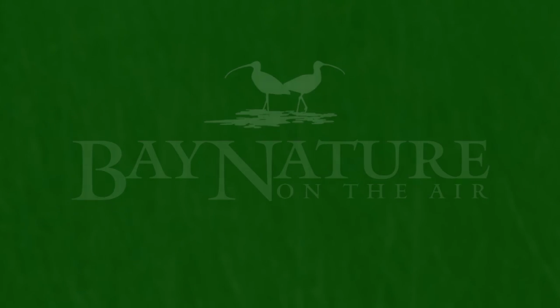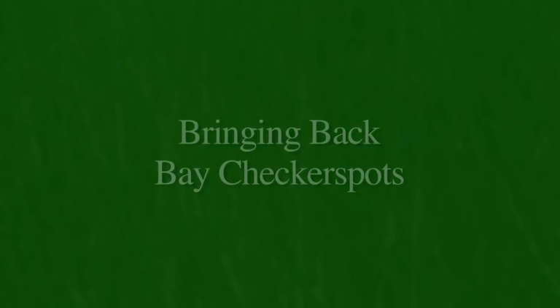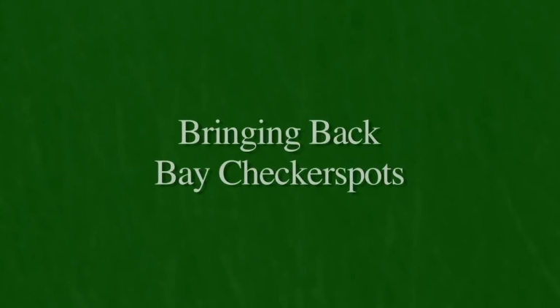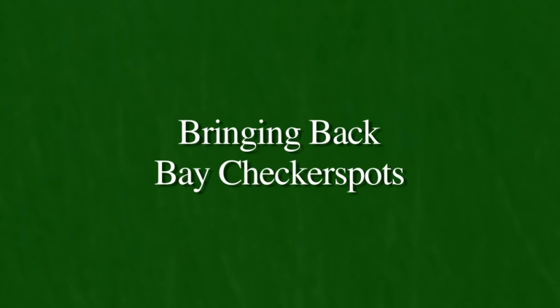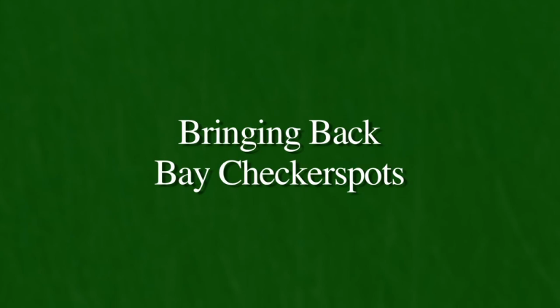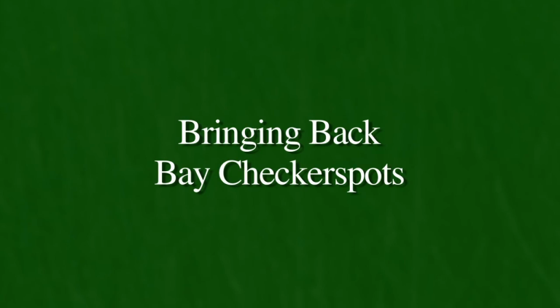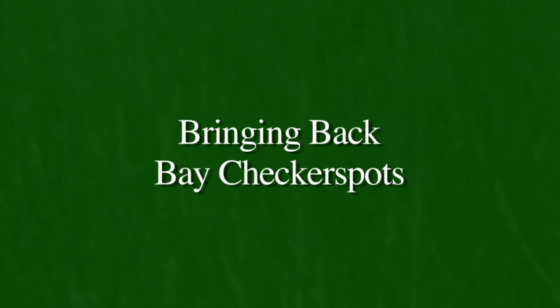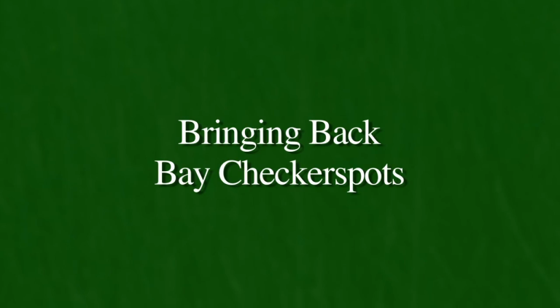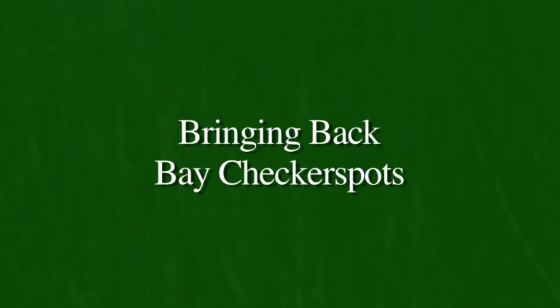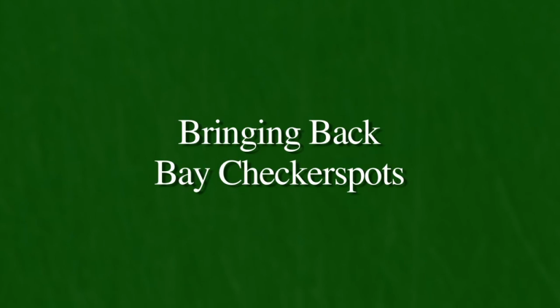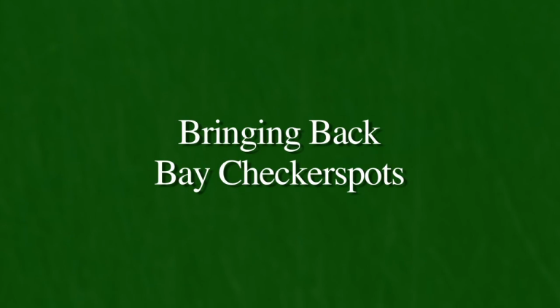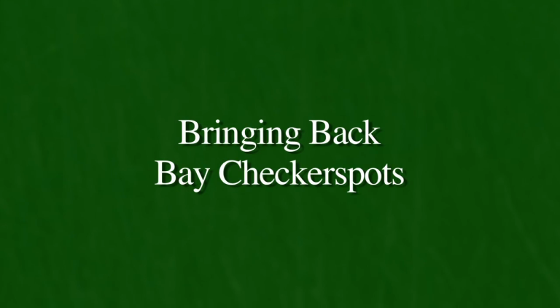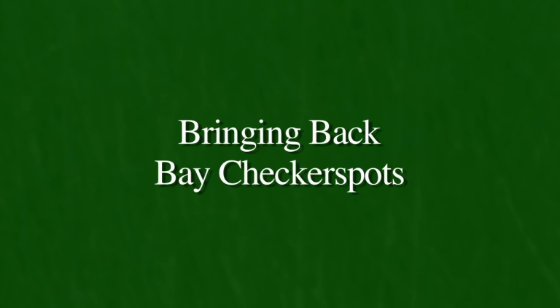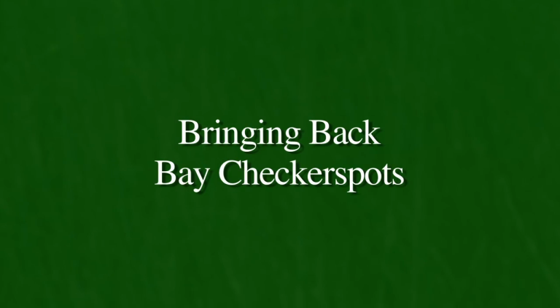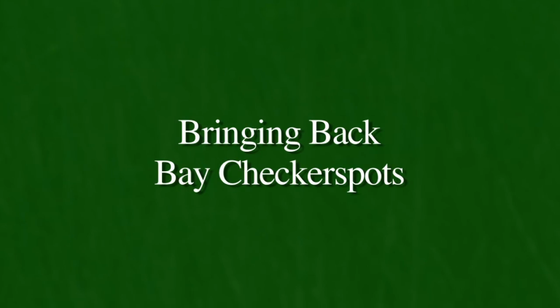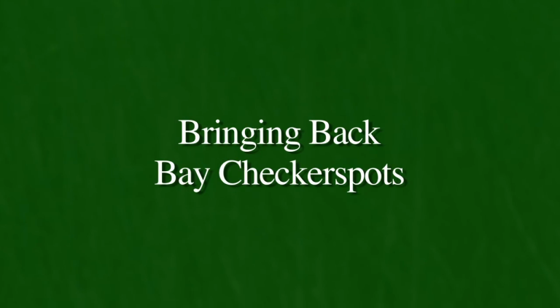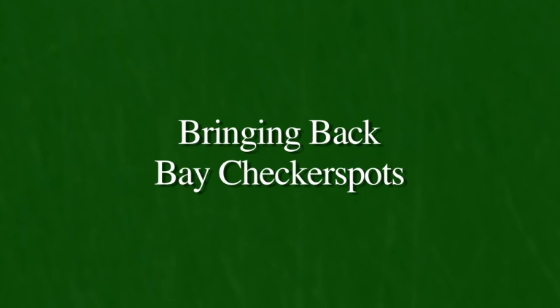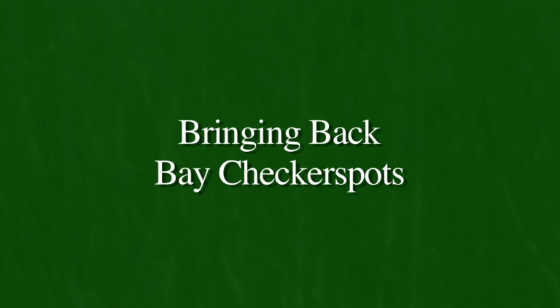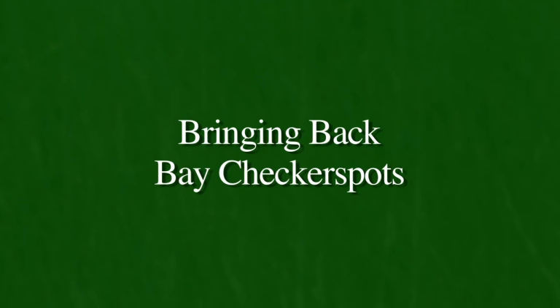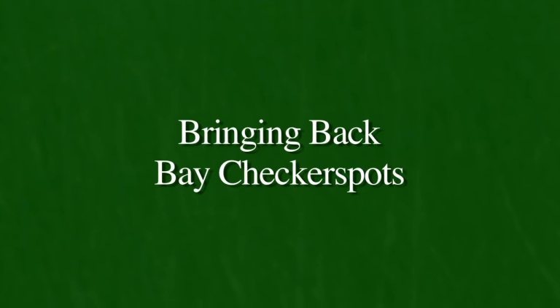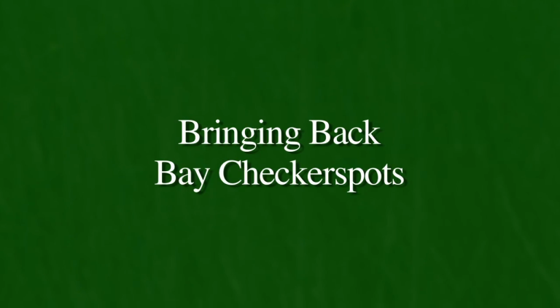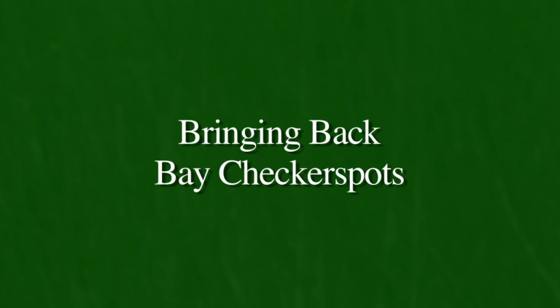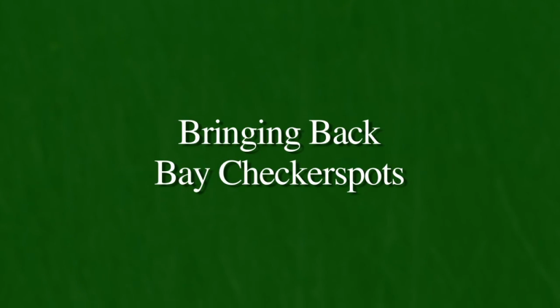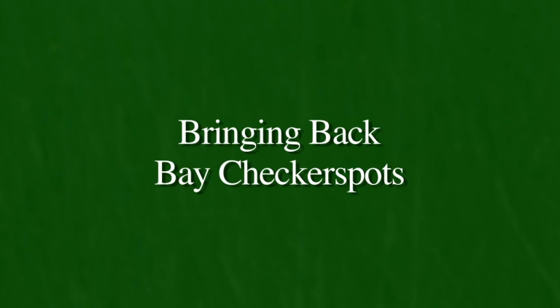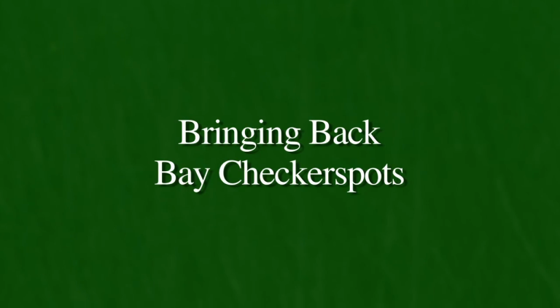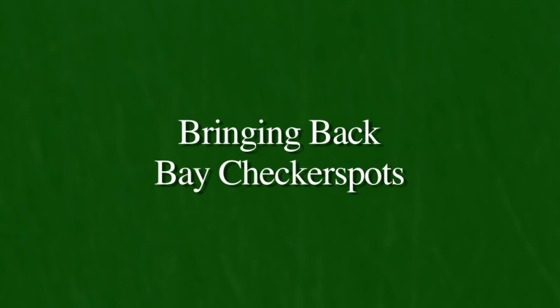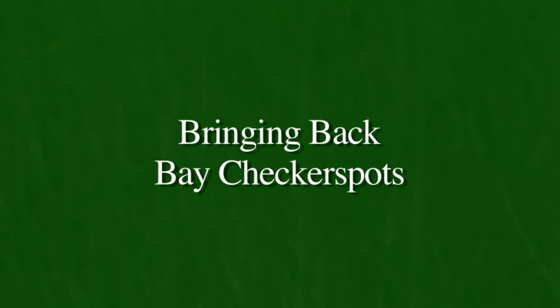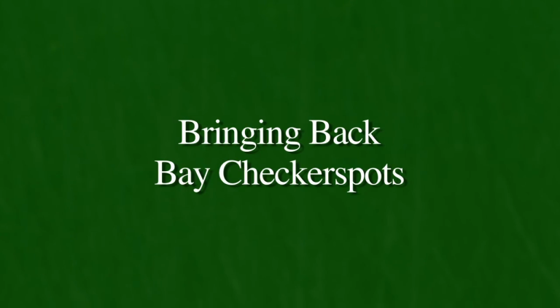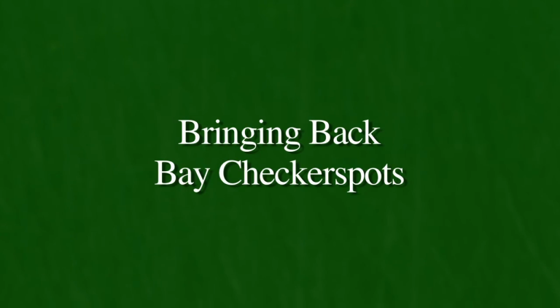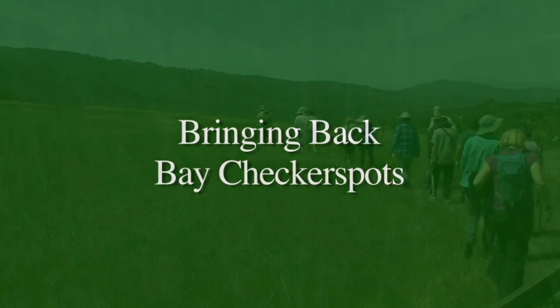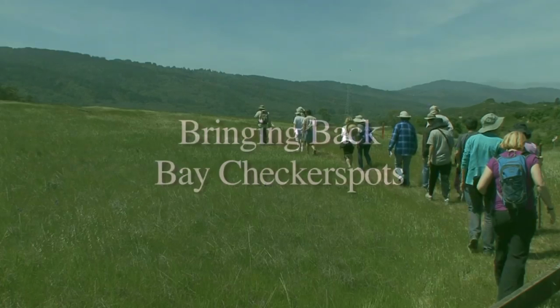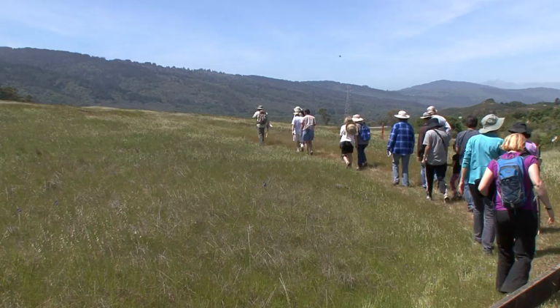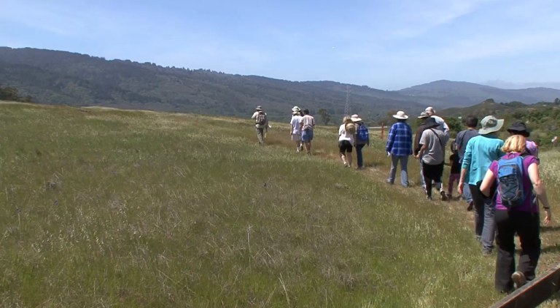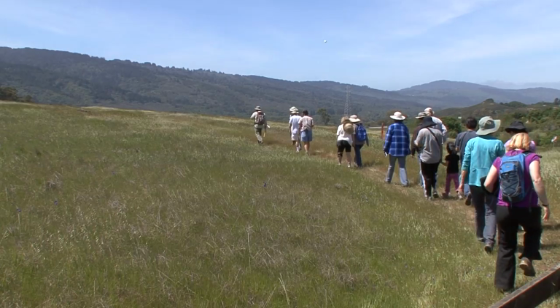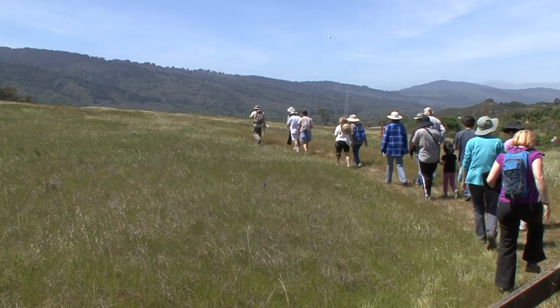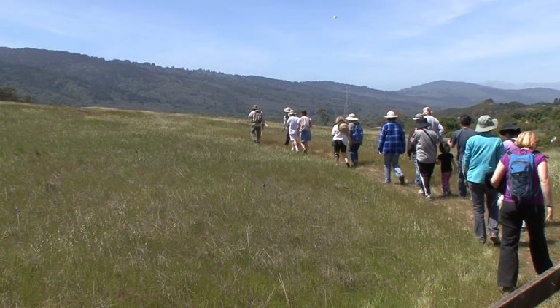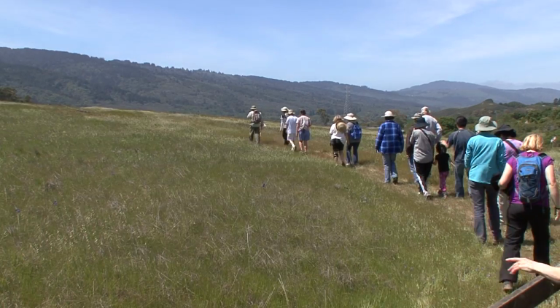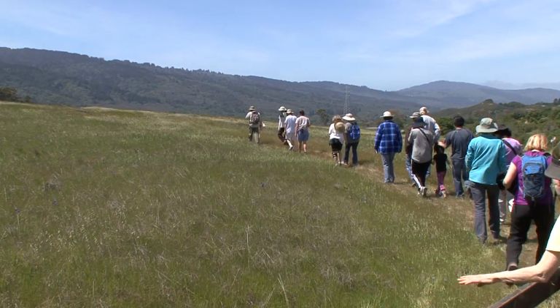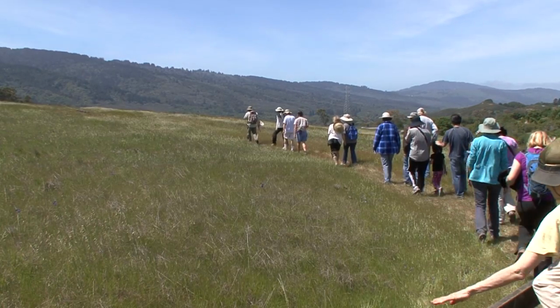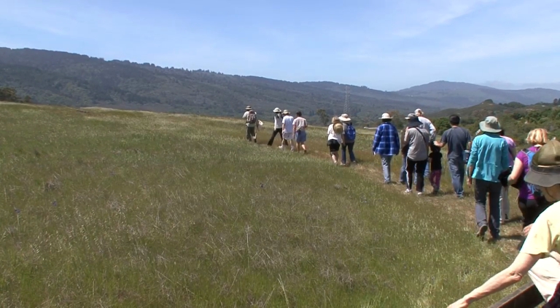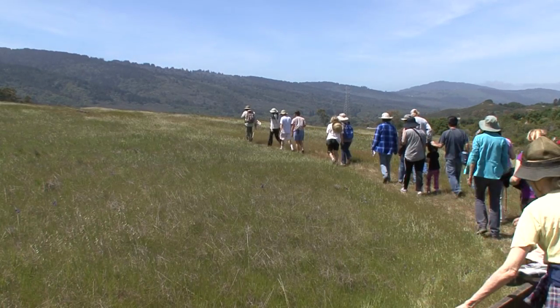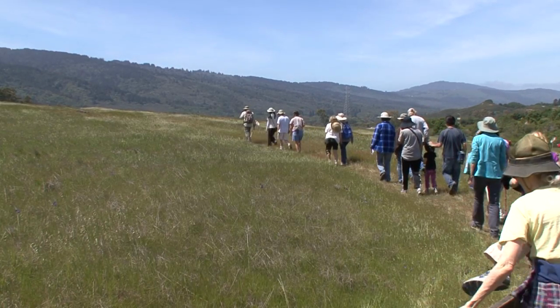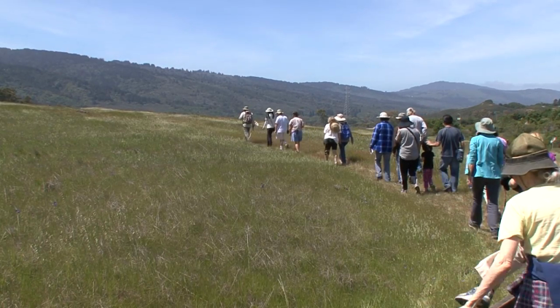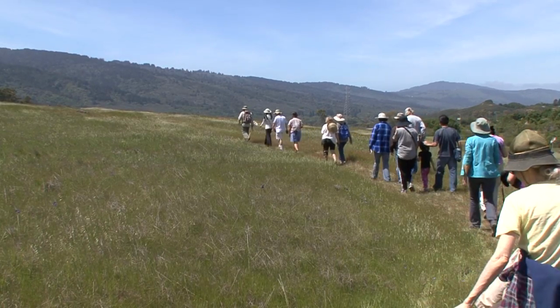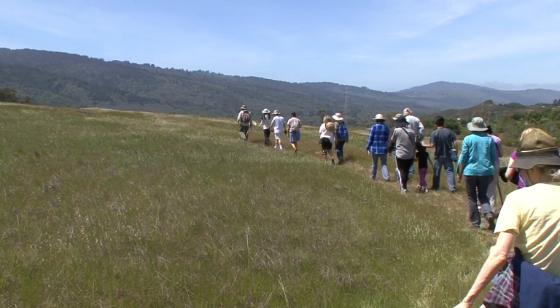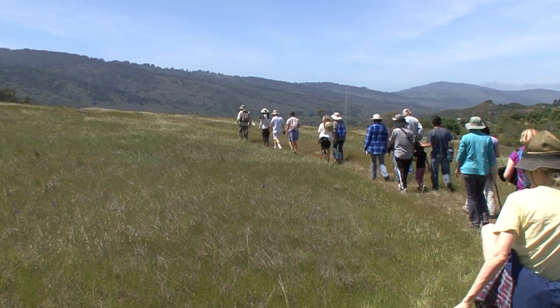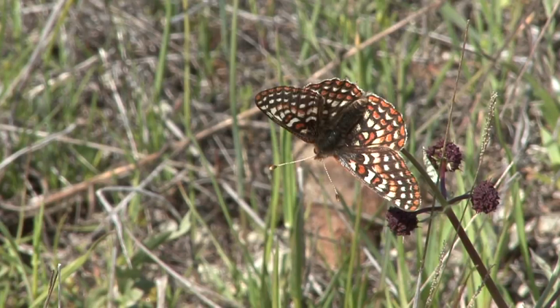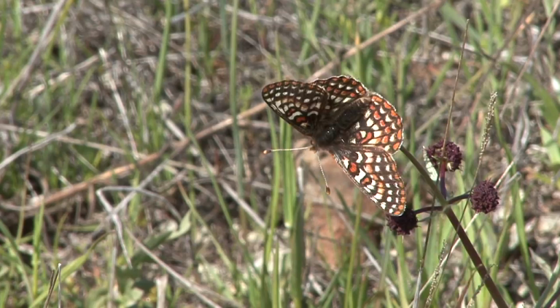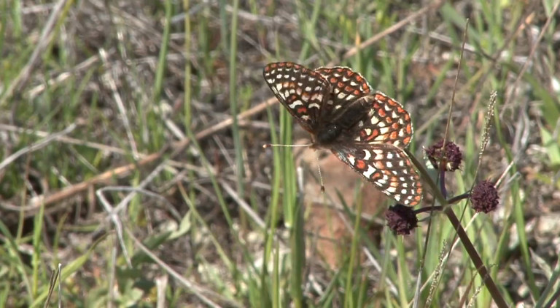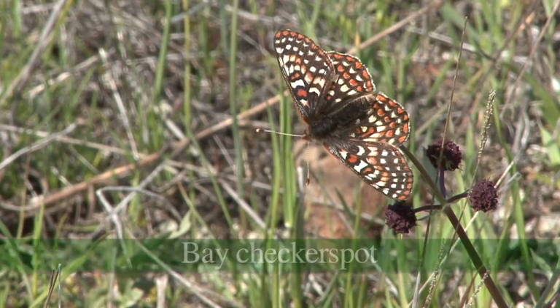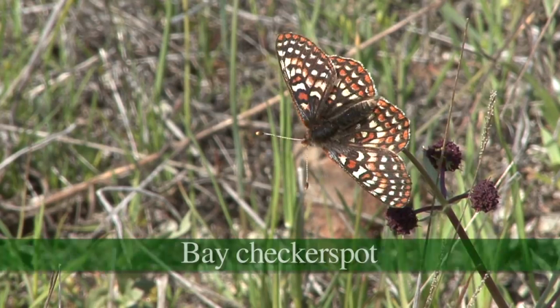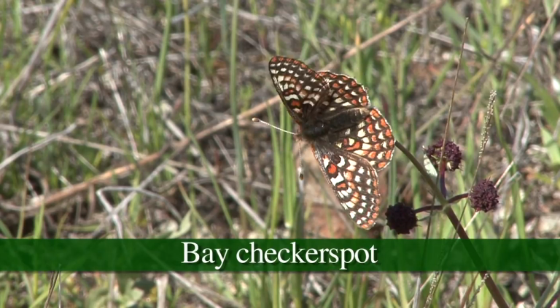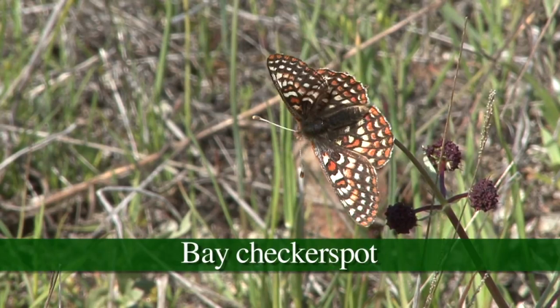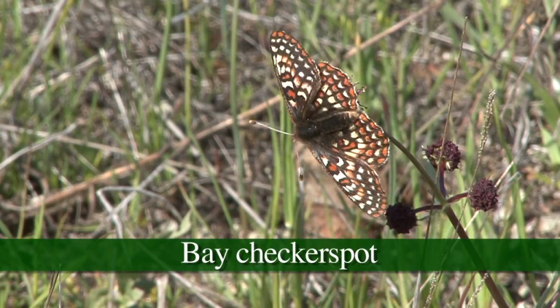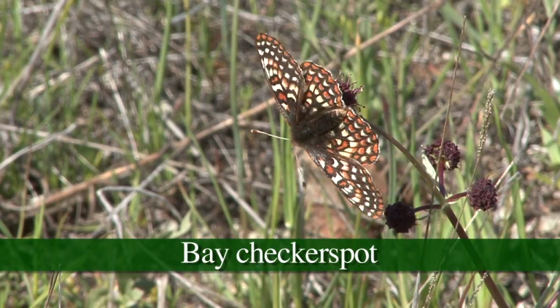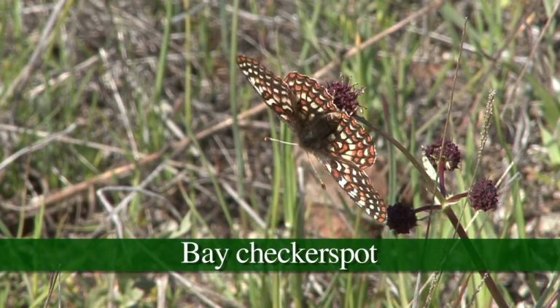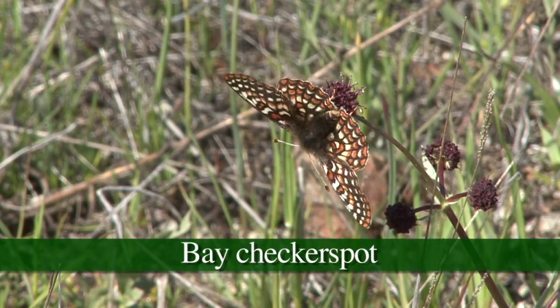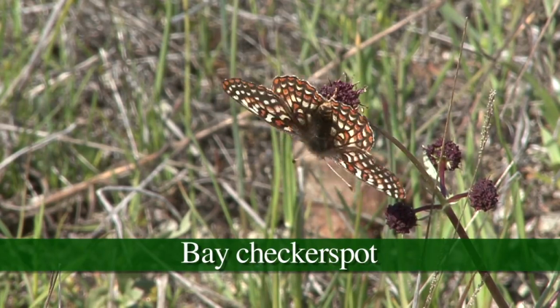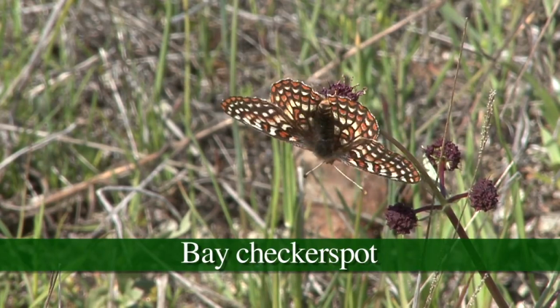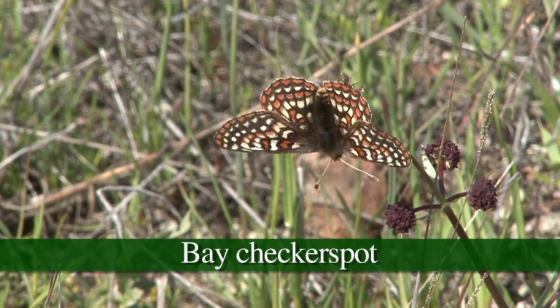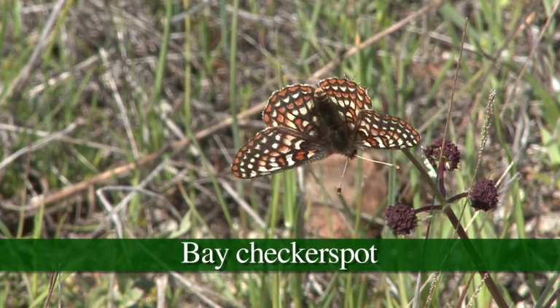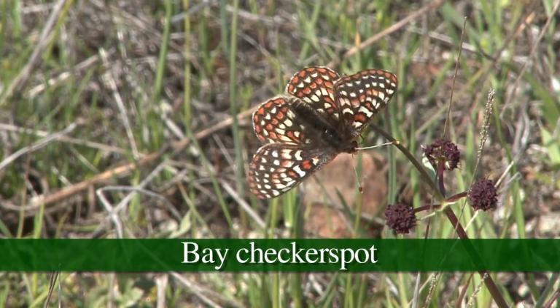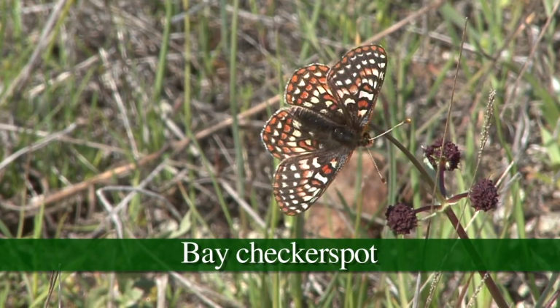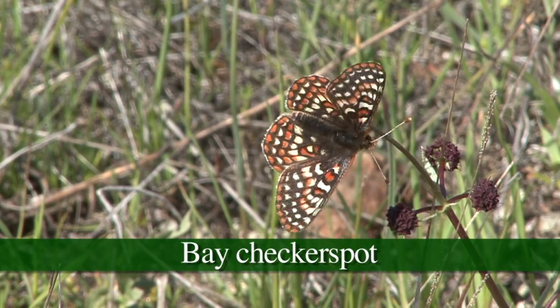The Bay Checkerspot butterfly was known at Edgewood Park until 2002, and it was extinct by 2003.